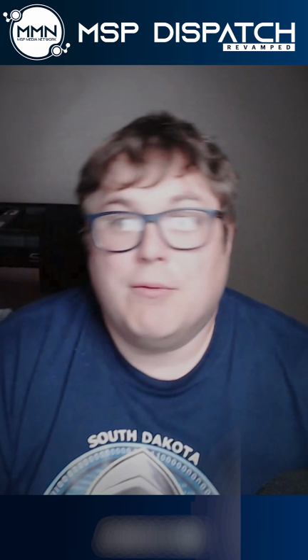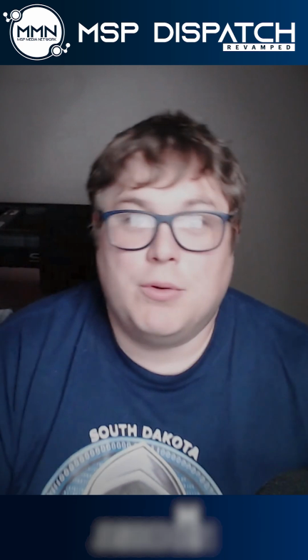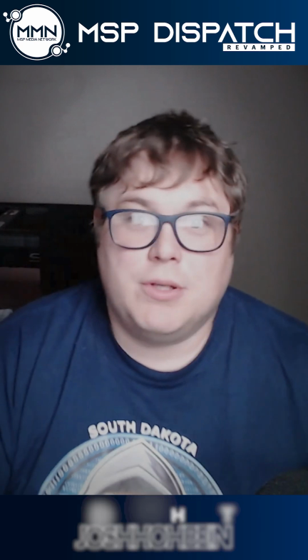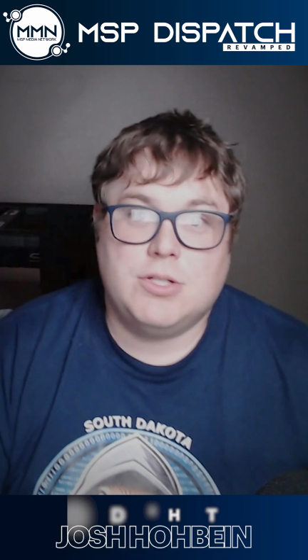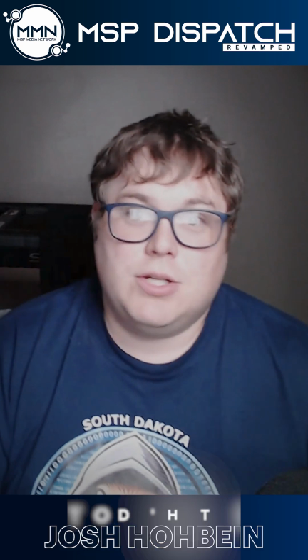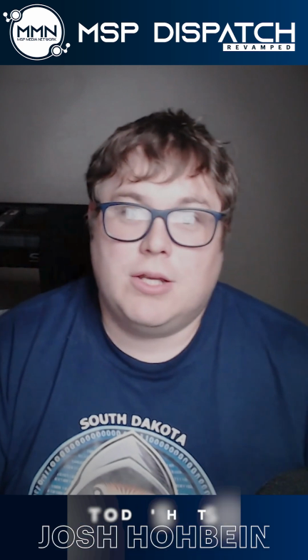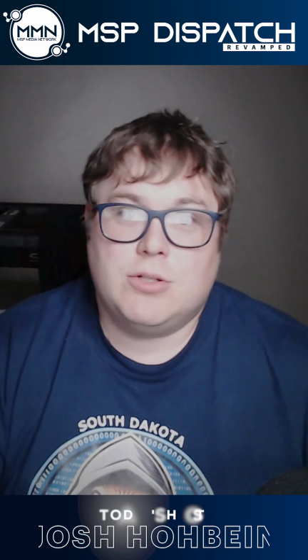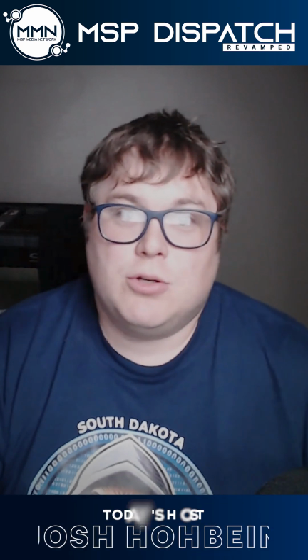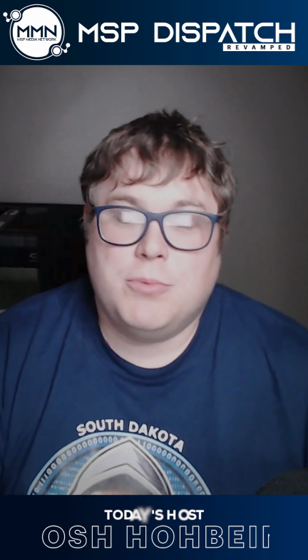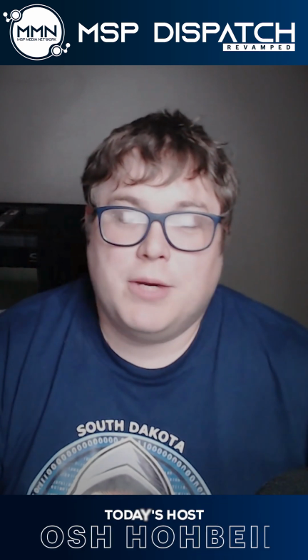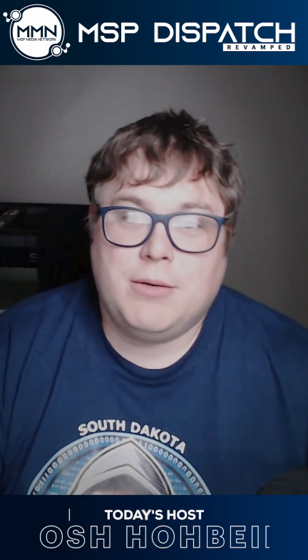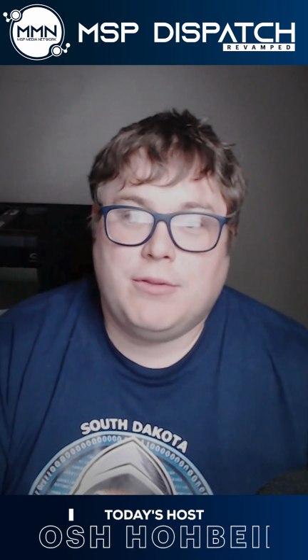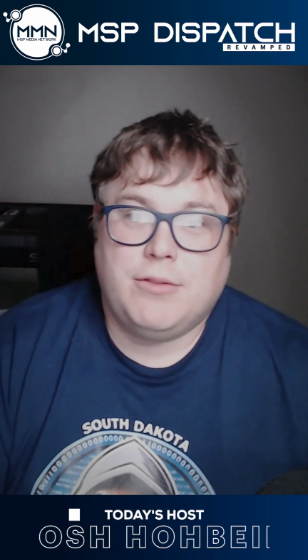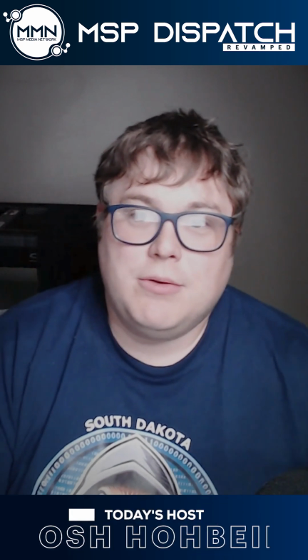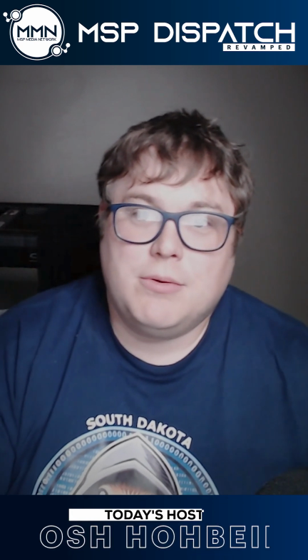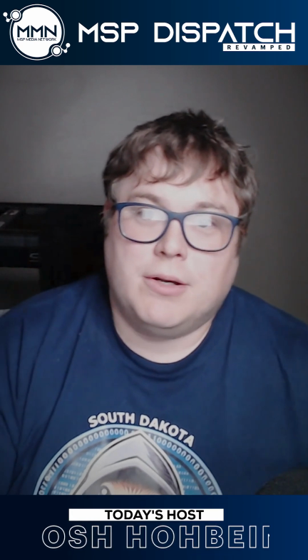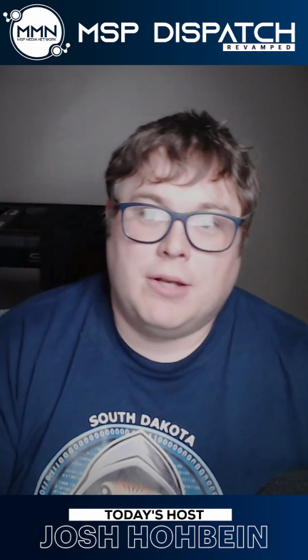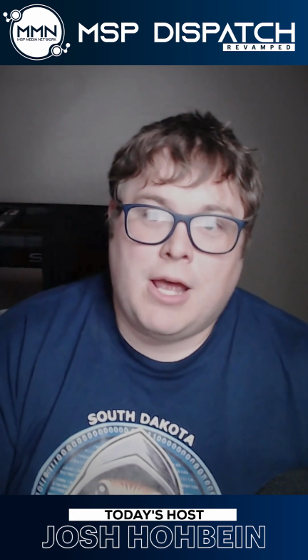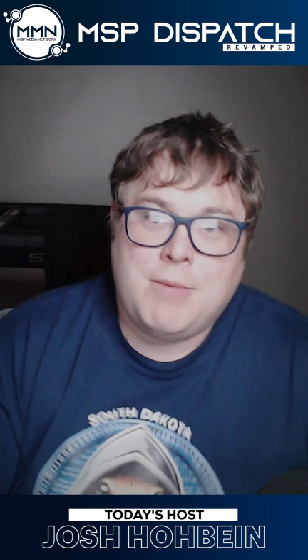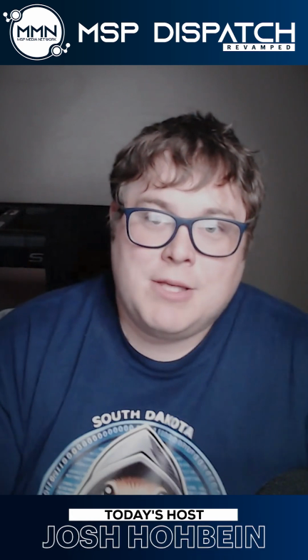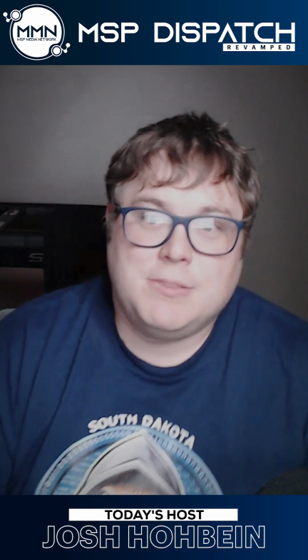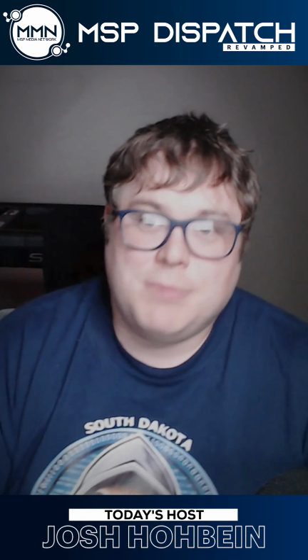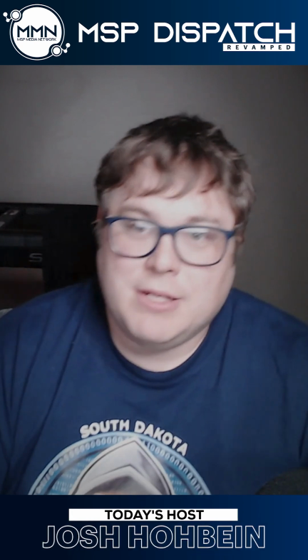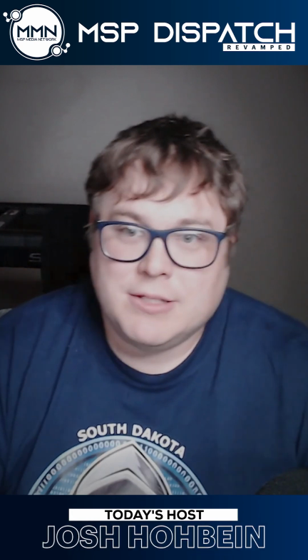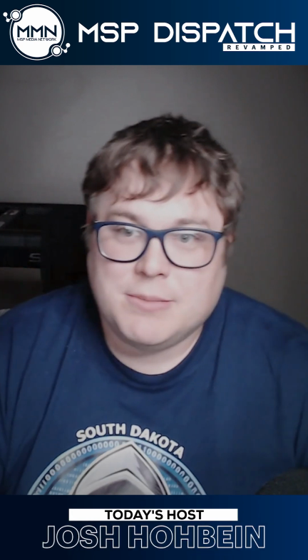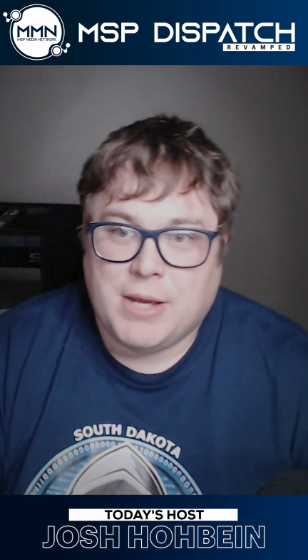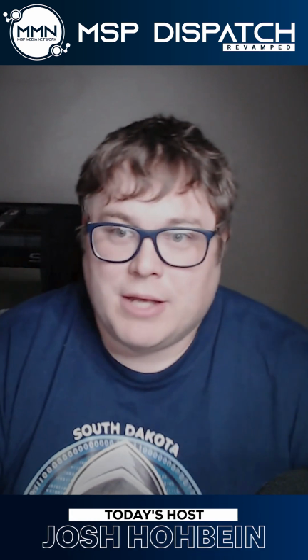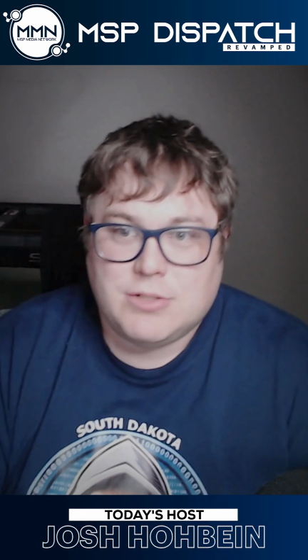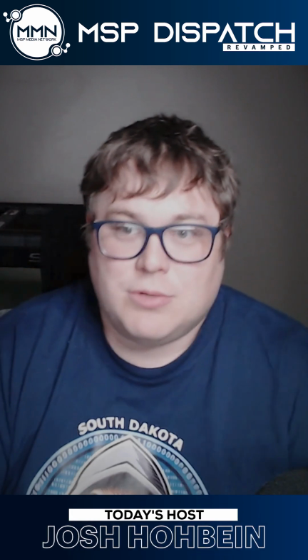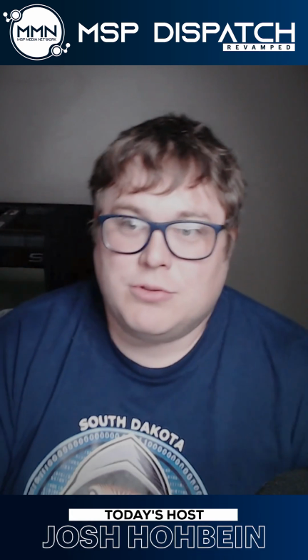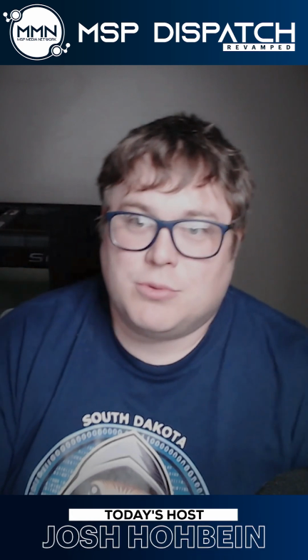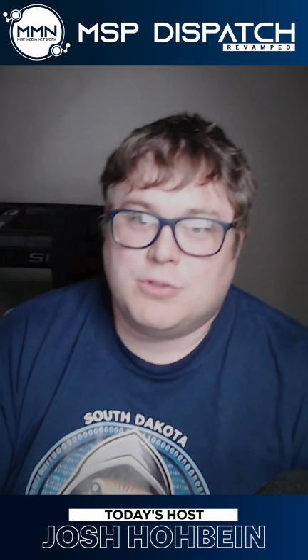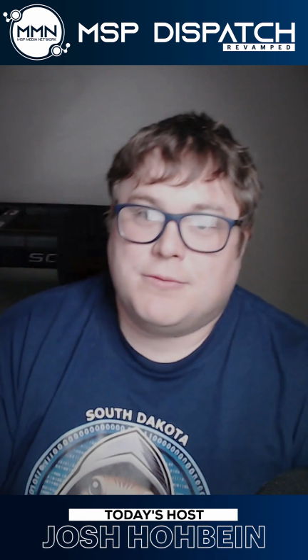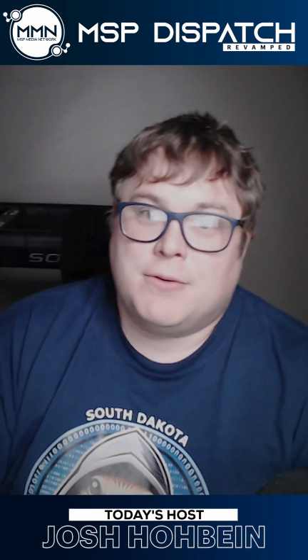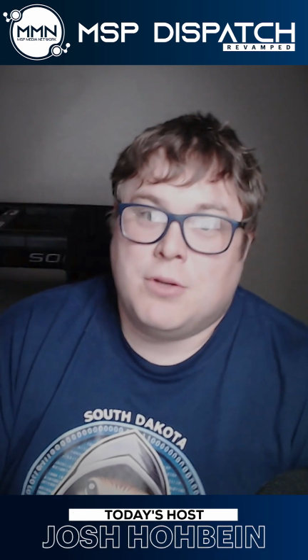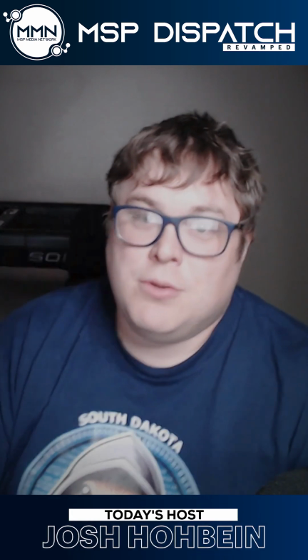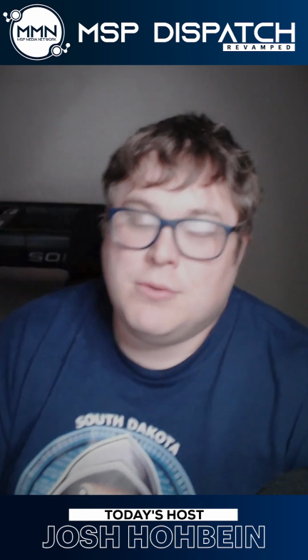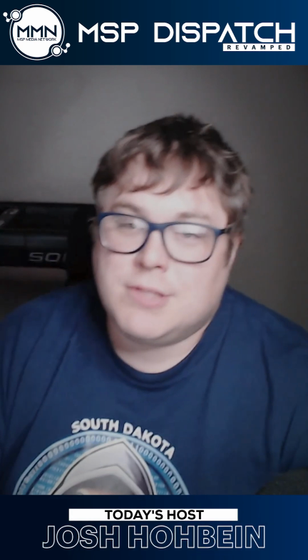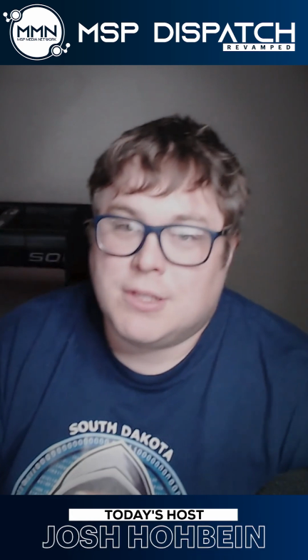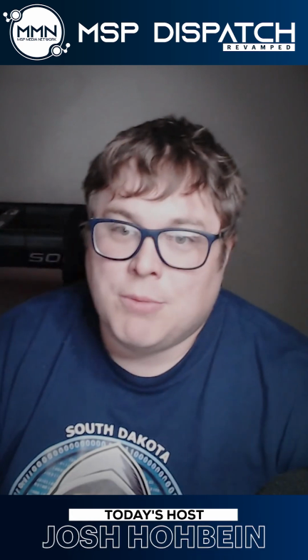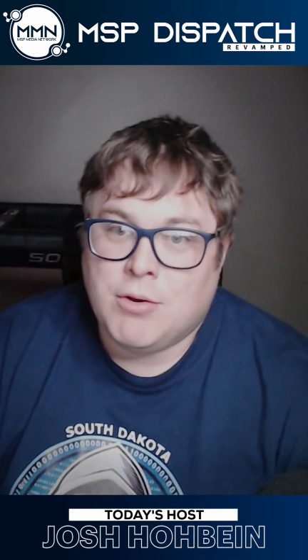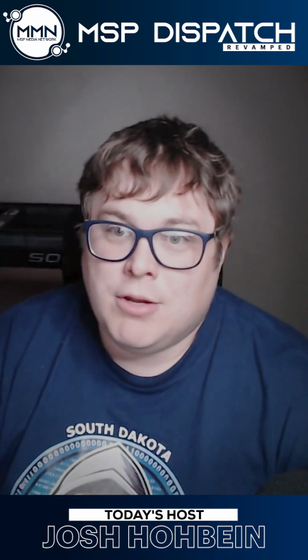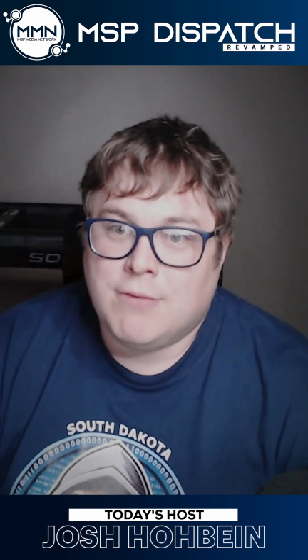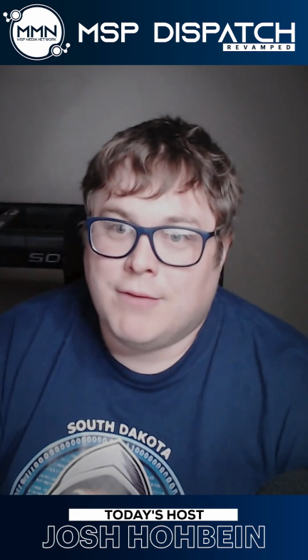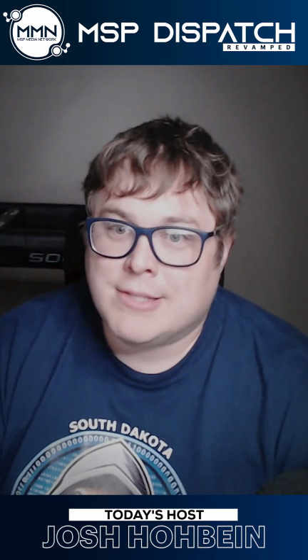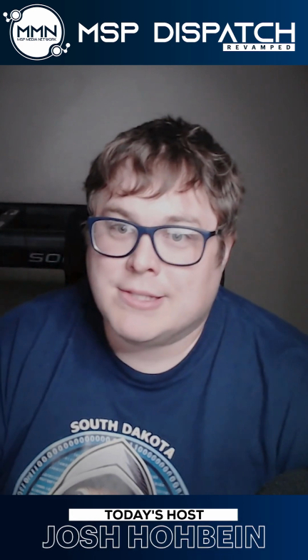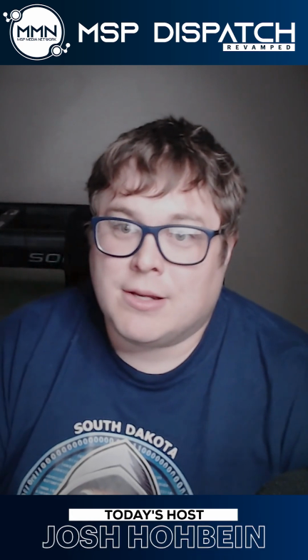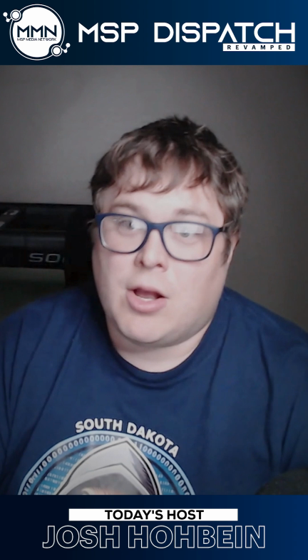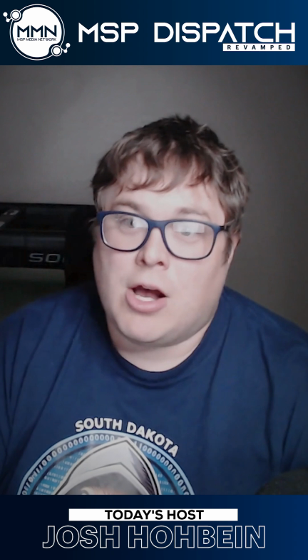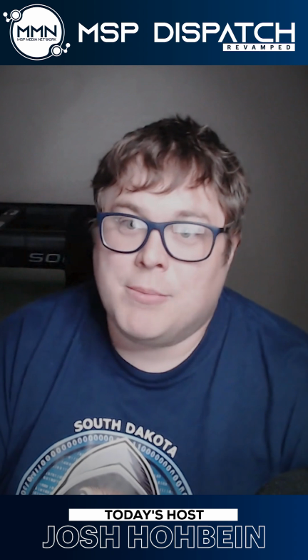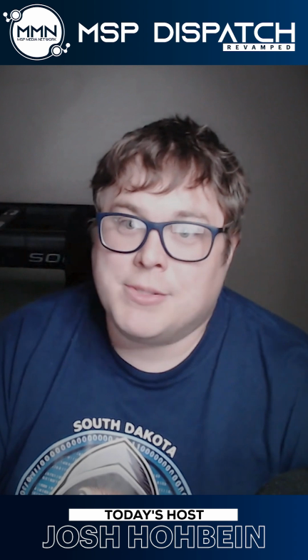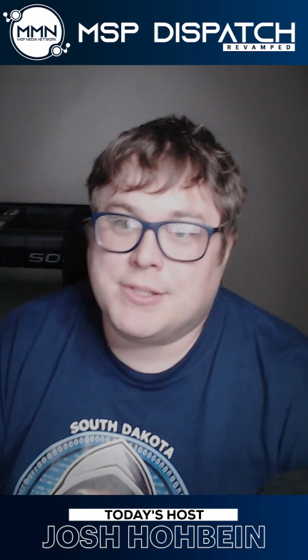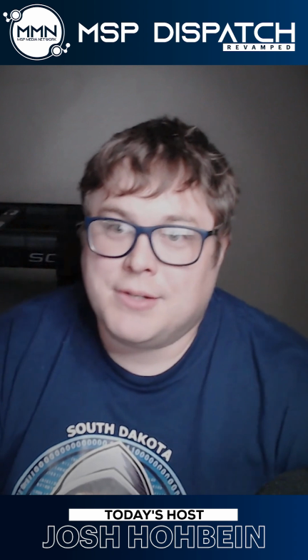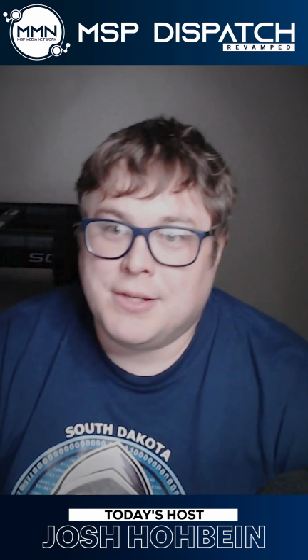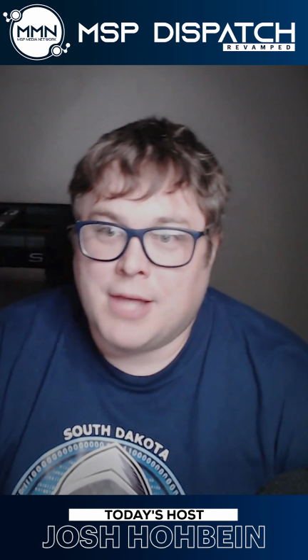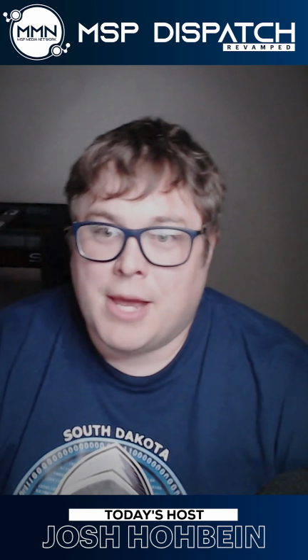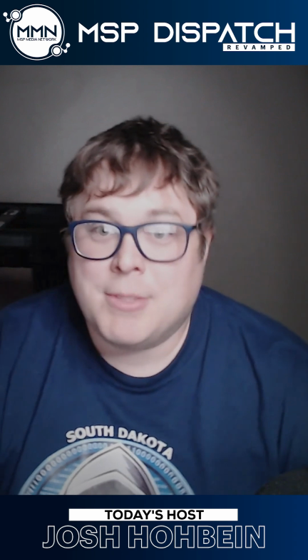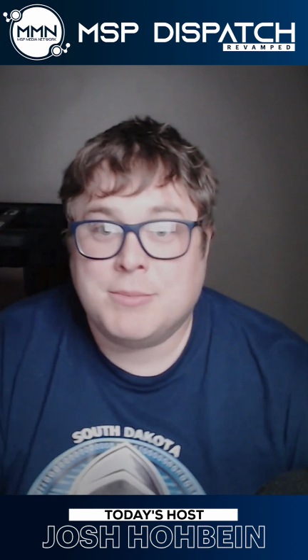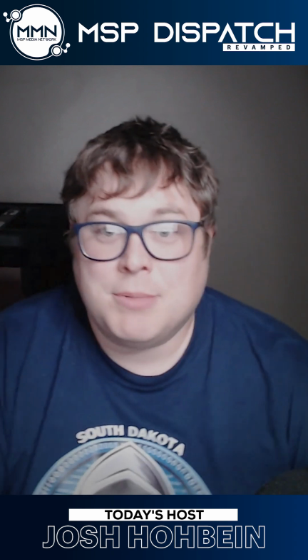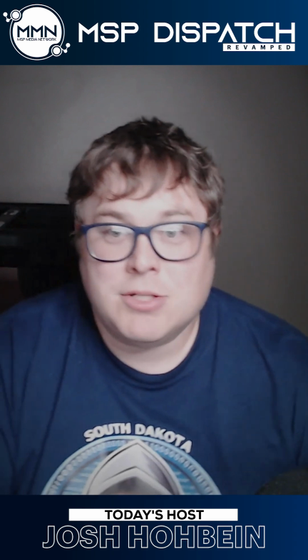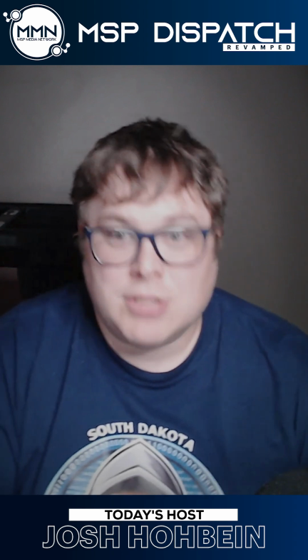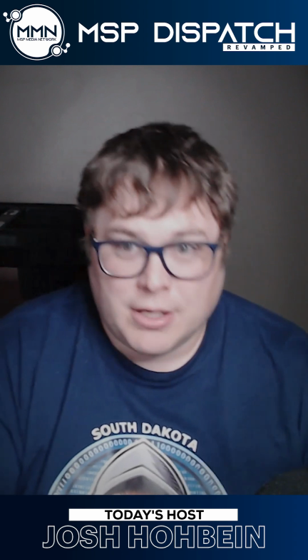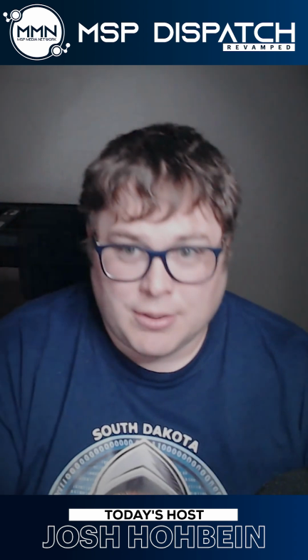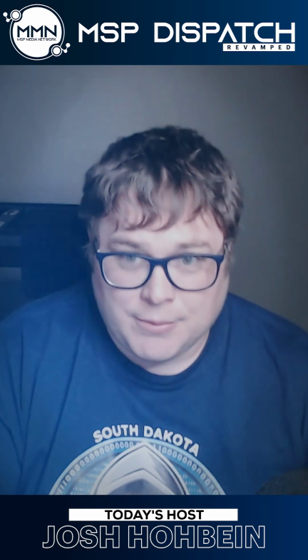Everyone, Josh Hobine with you on MSP Dispatch, your source for news, community events, and commentary in the MSP channel.